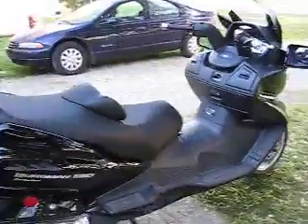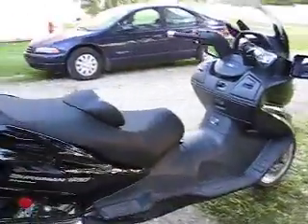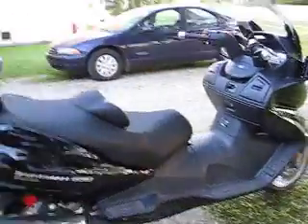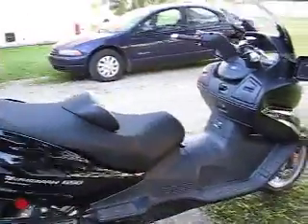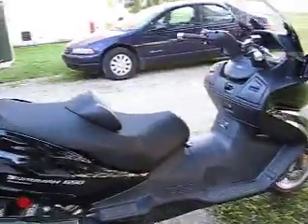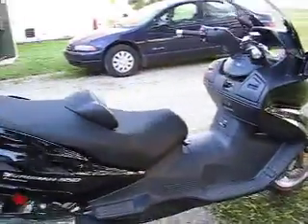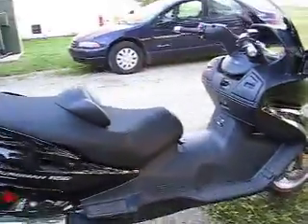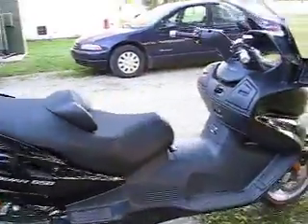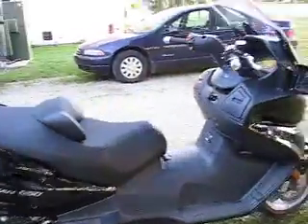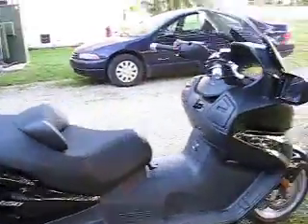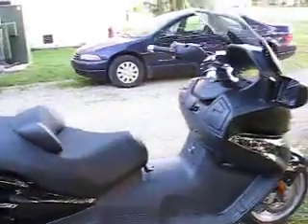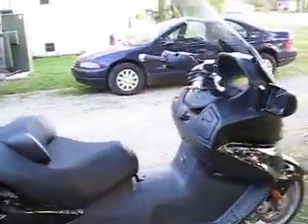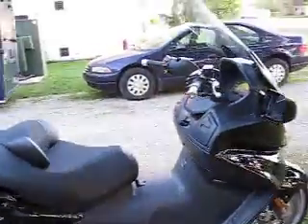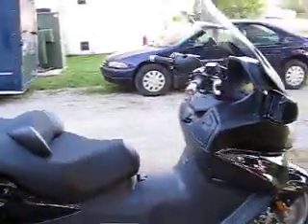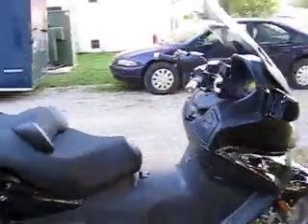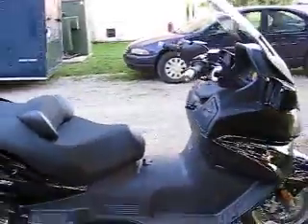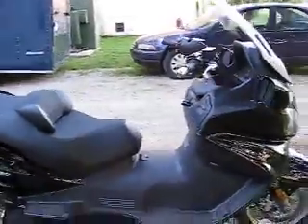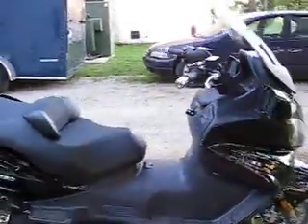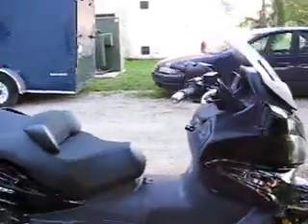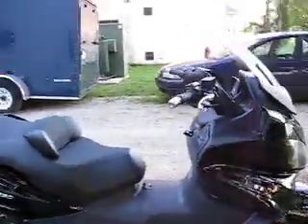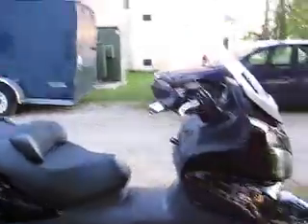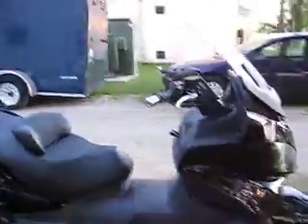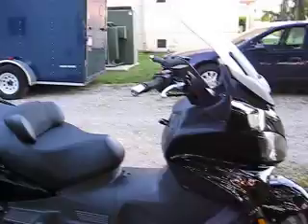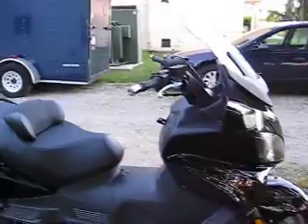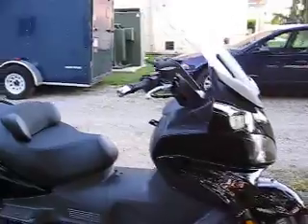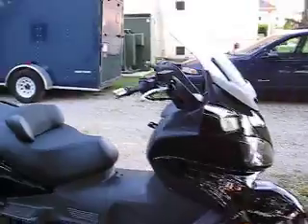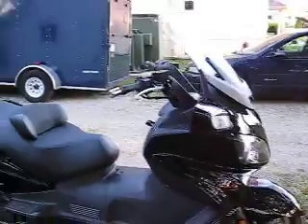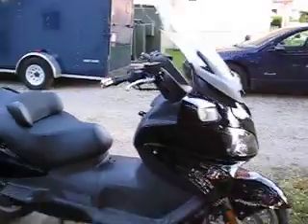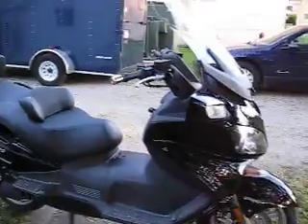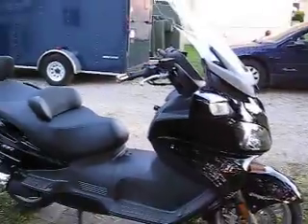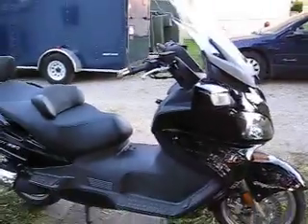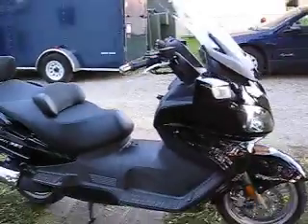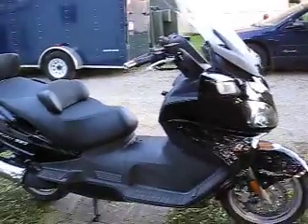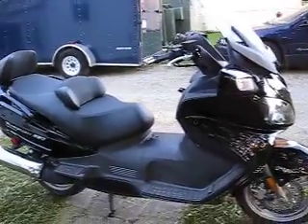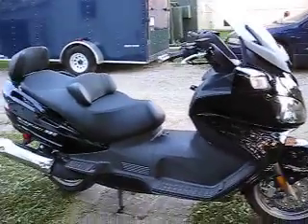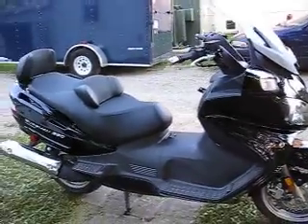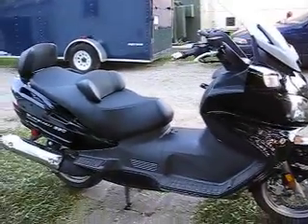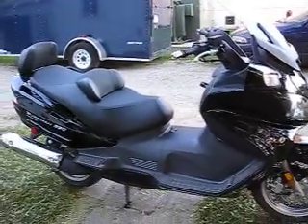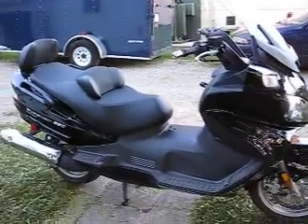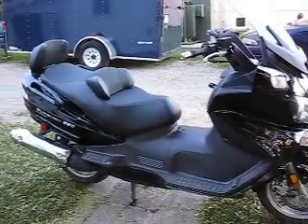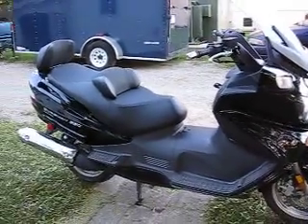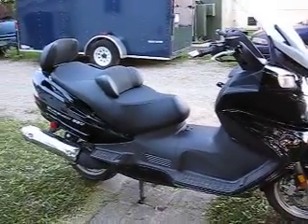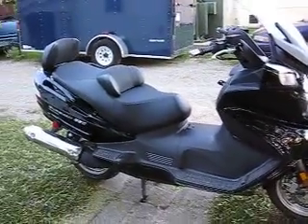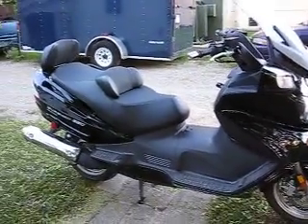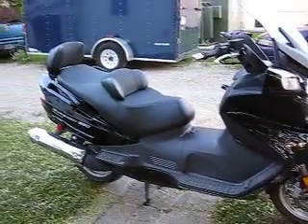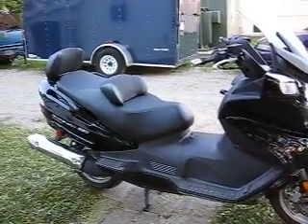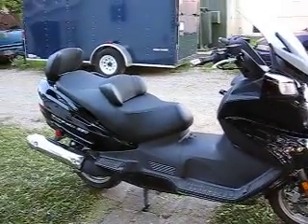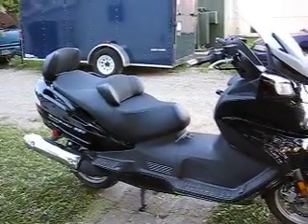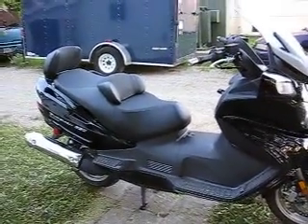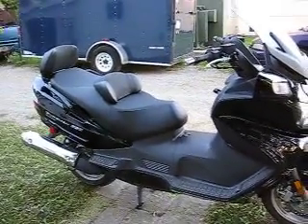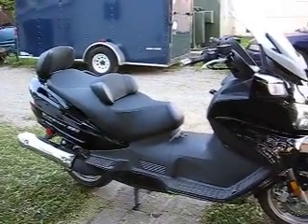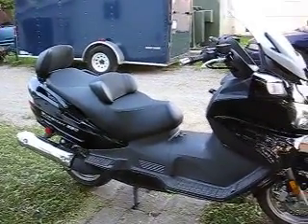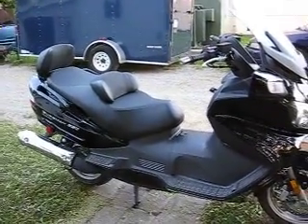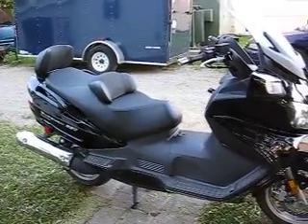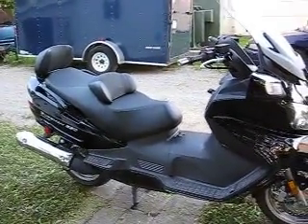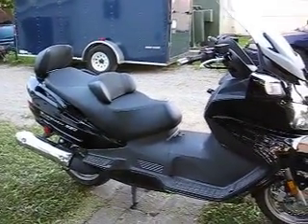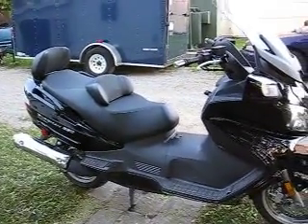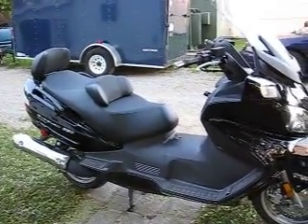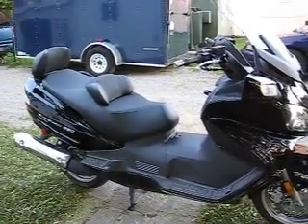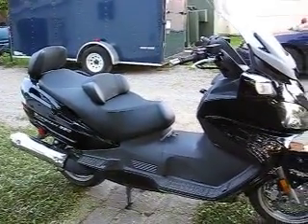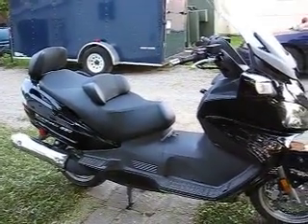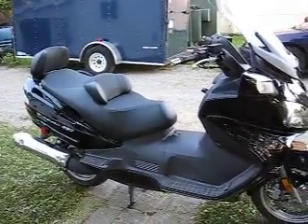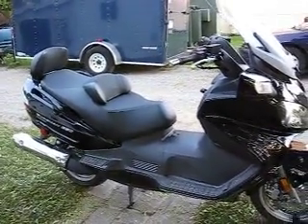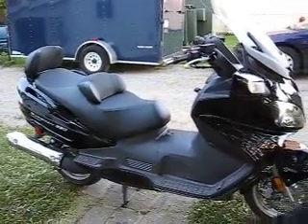I love the bike. We'll go for a ride real soon.